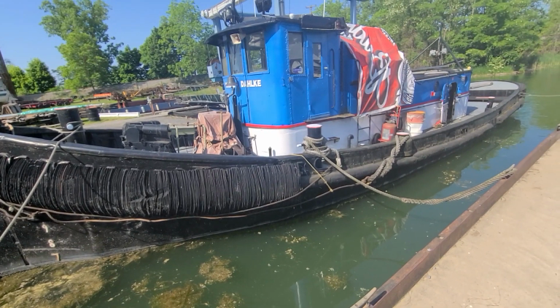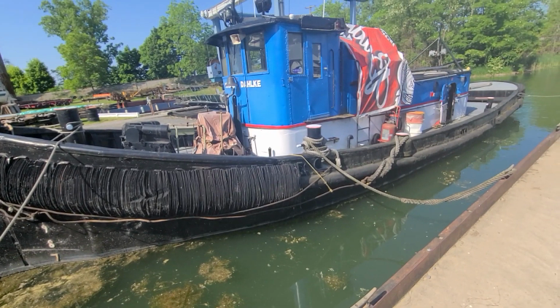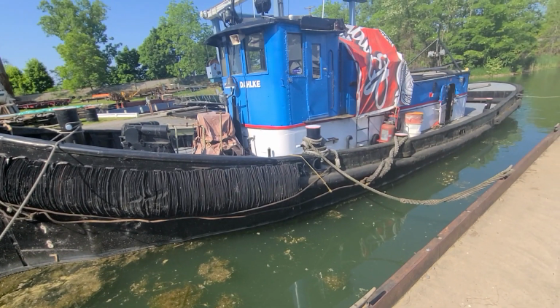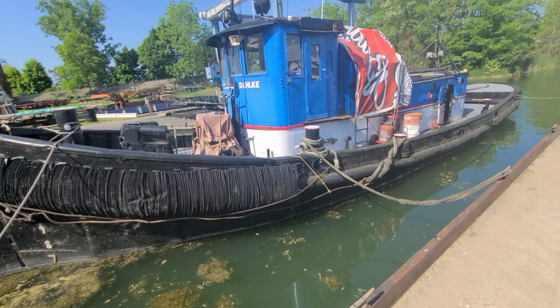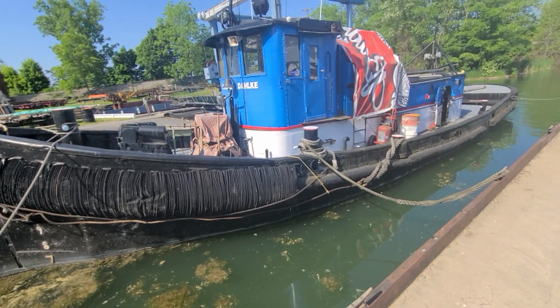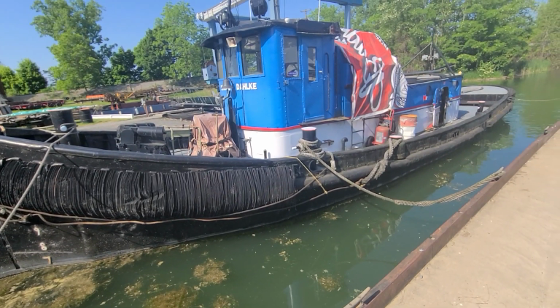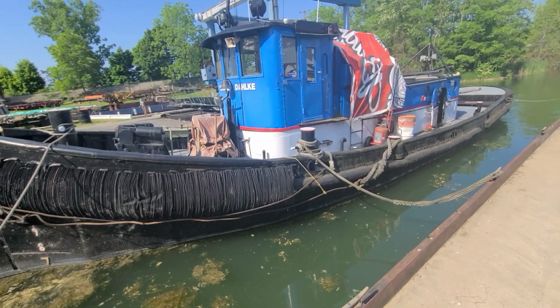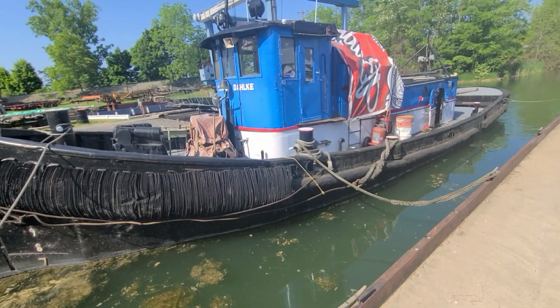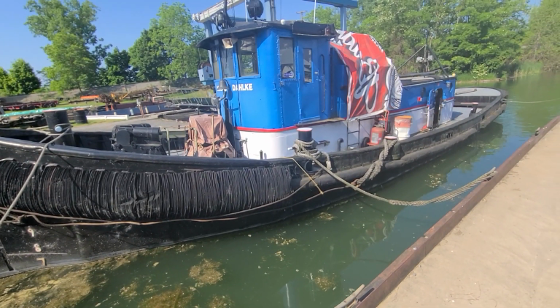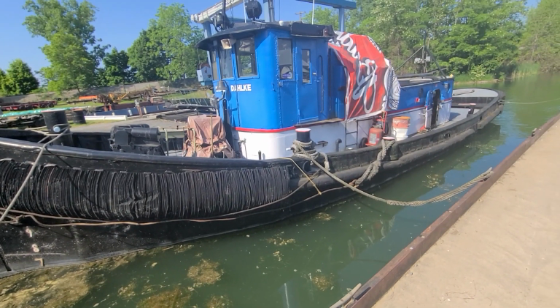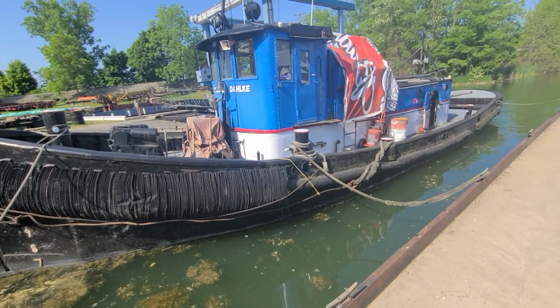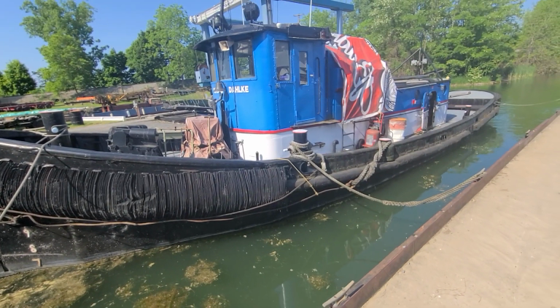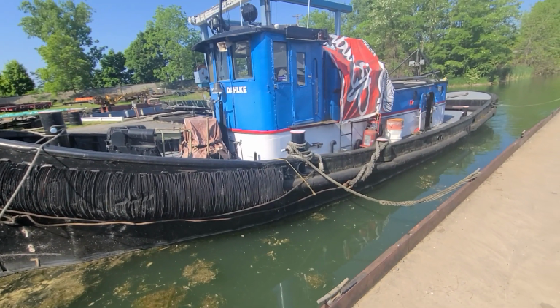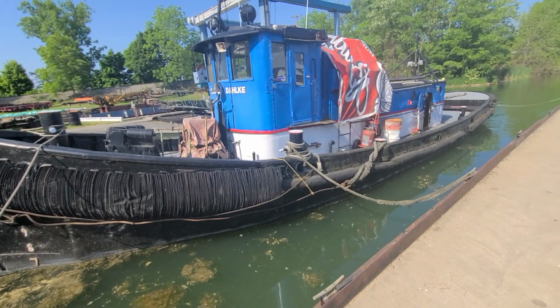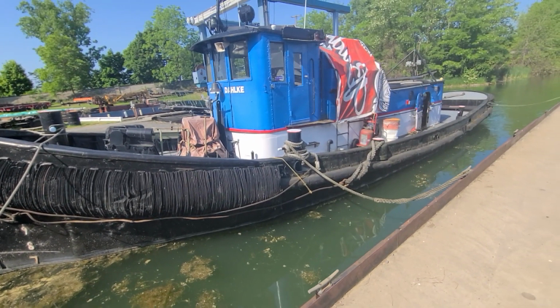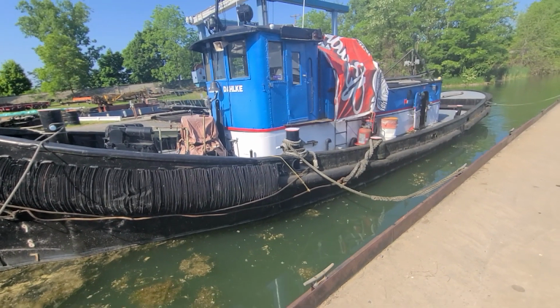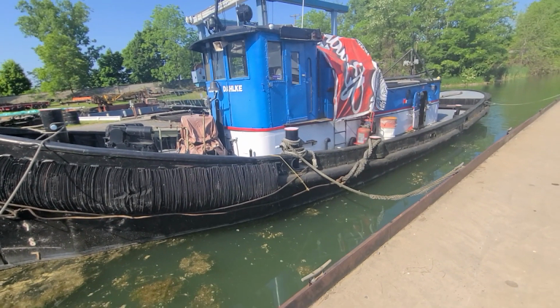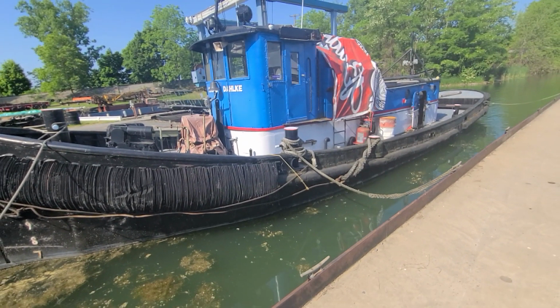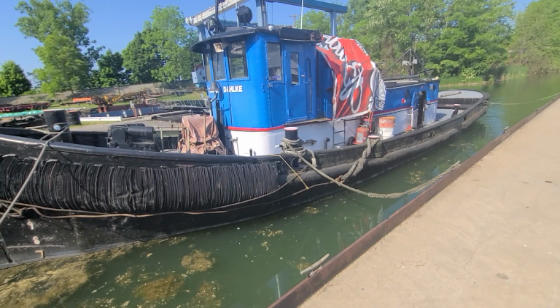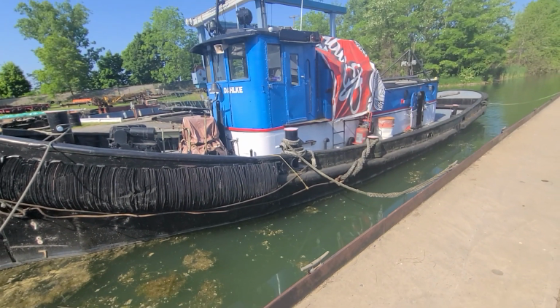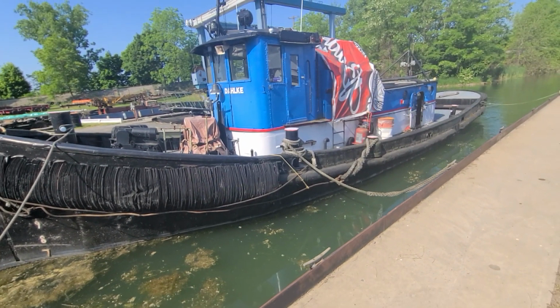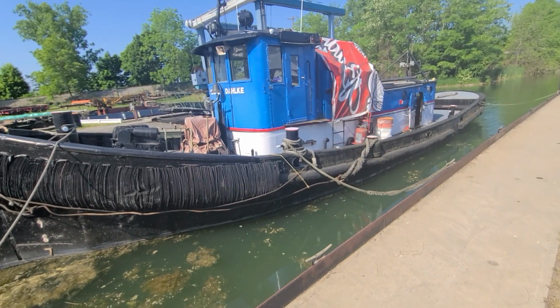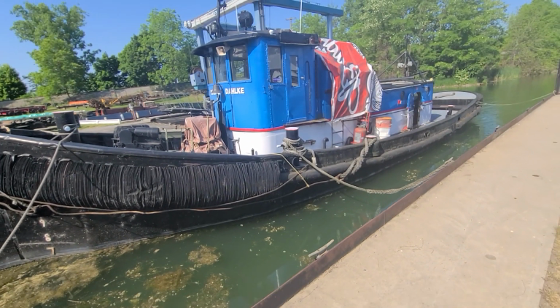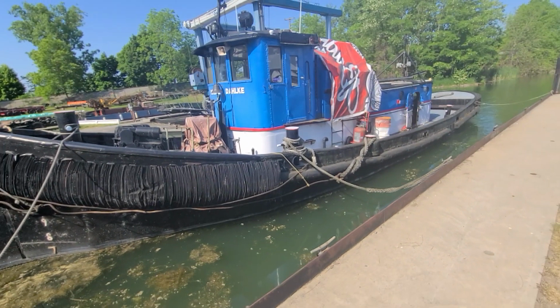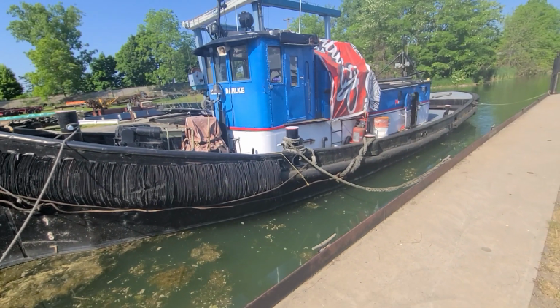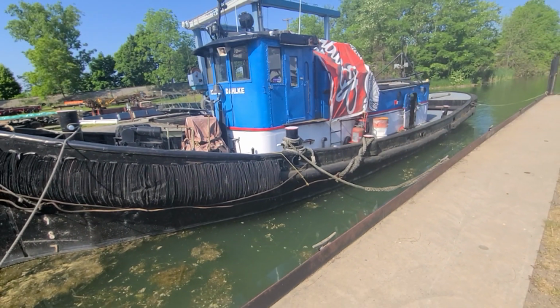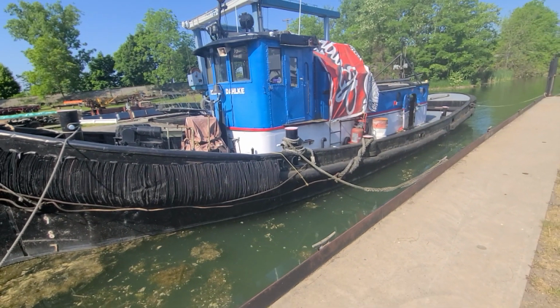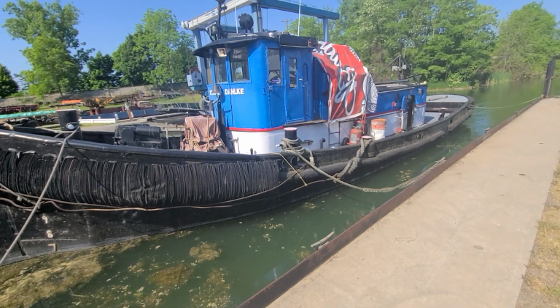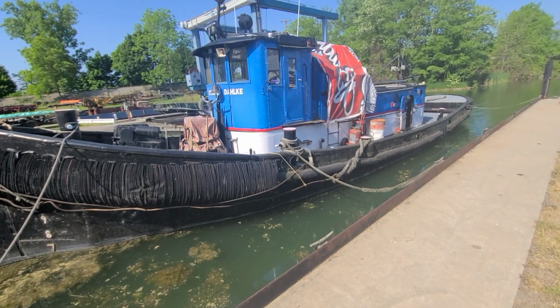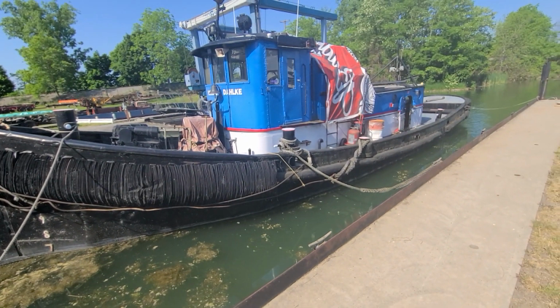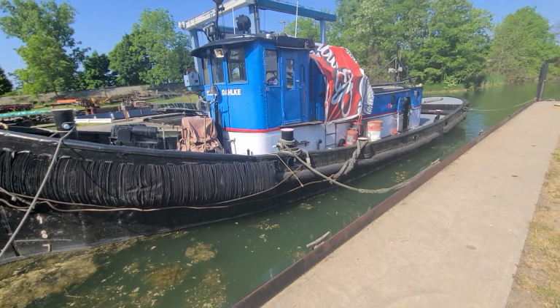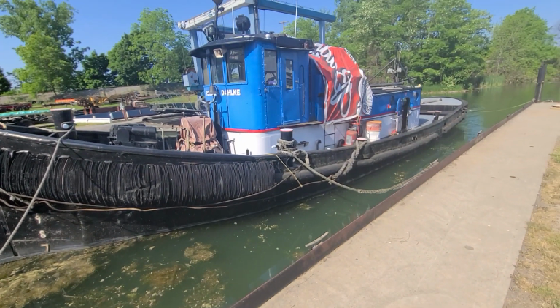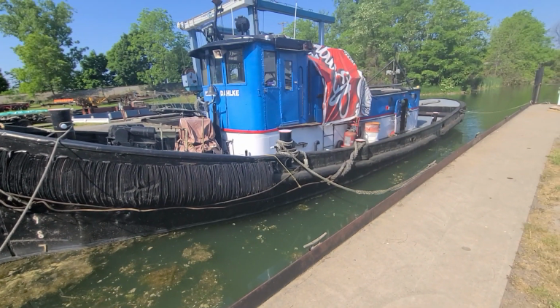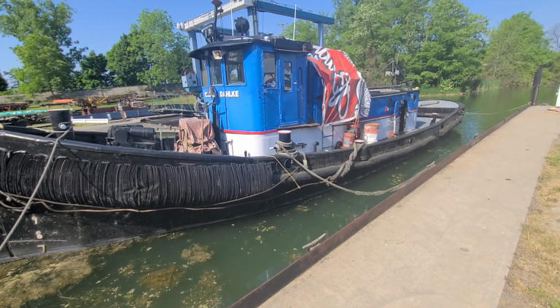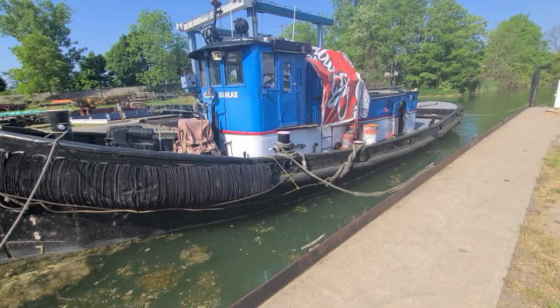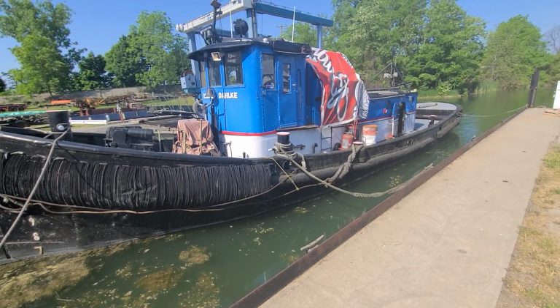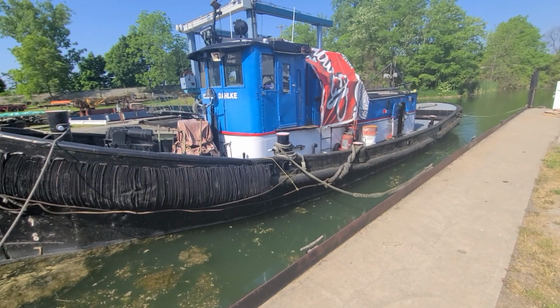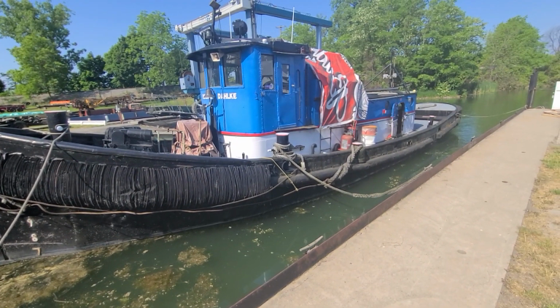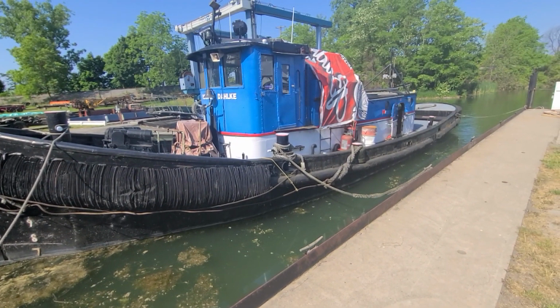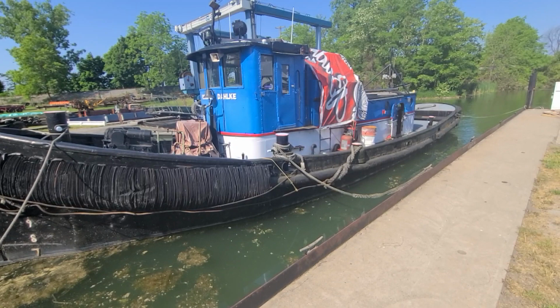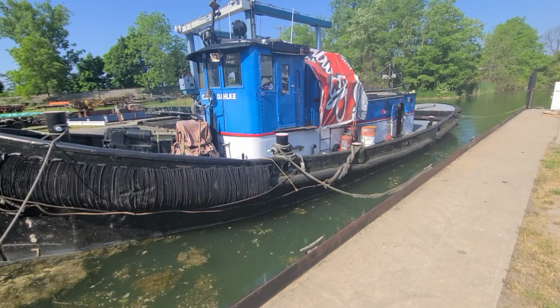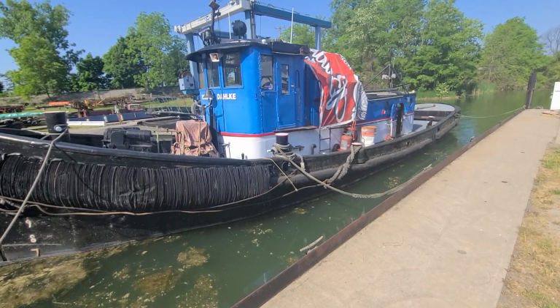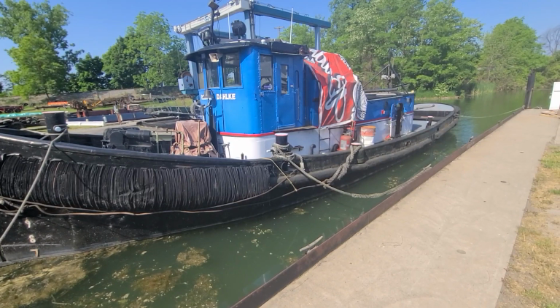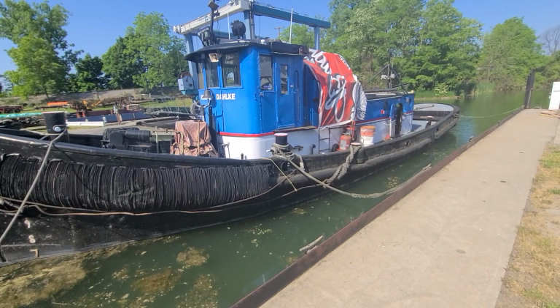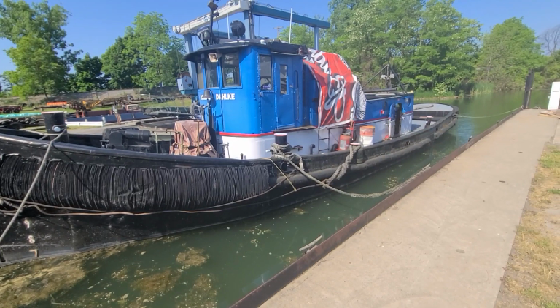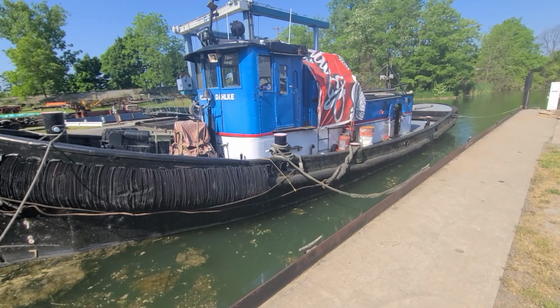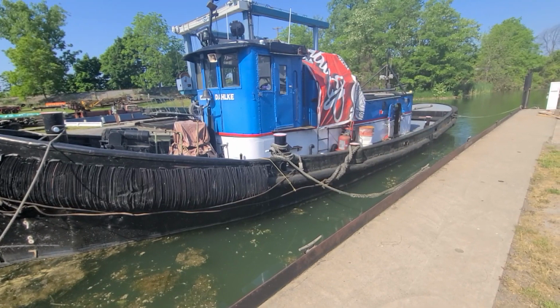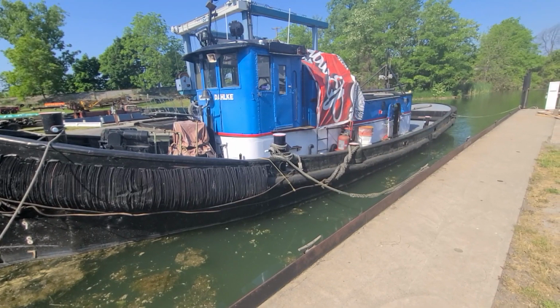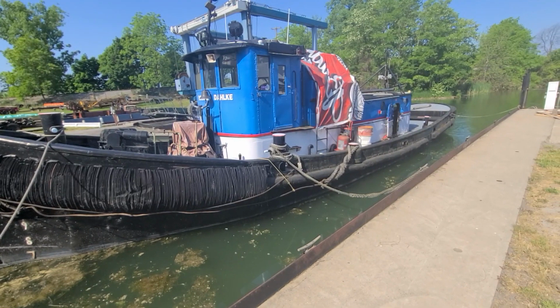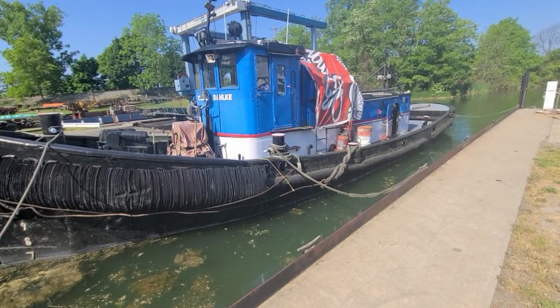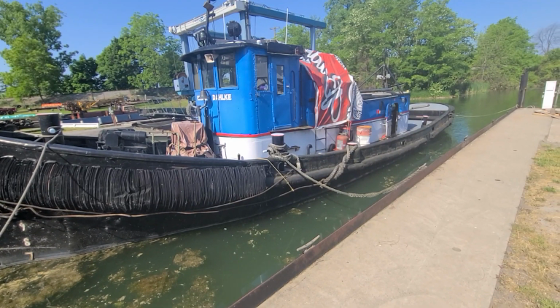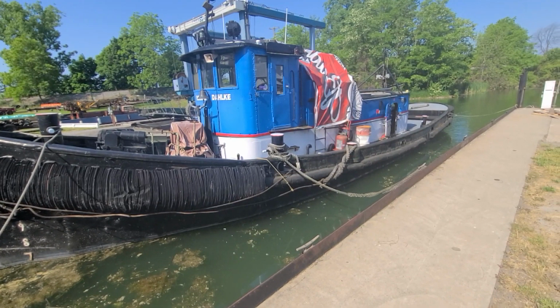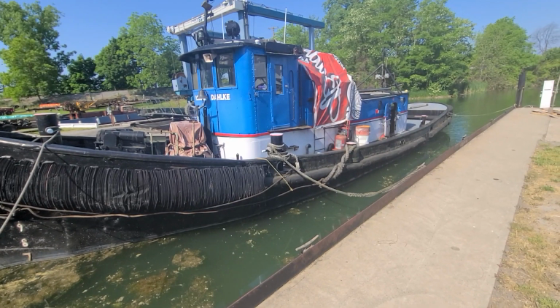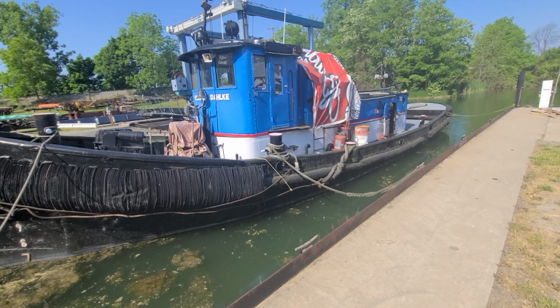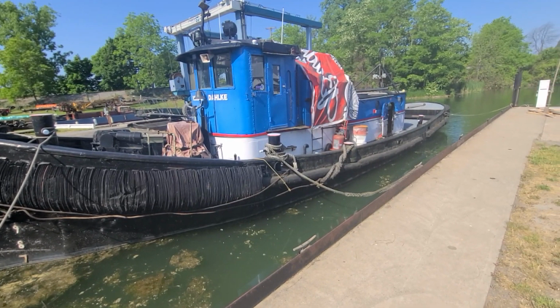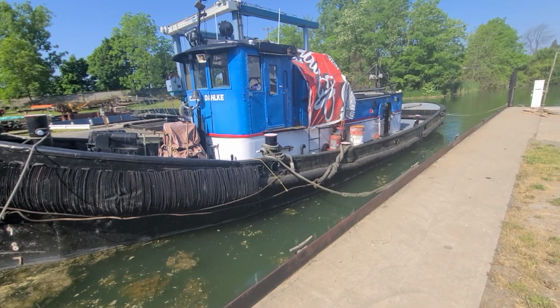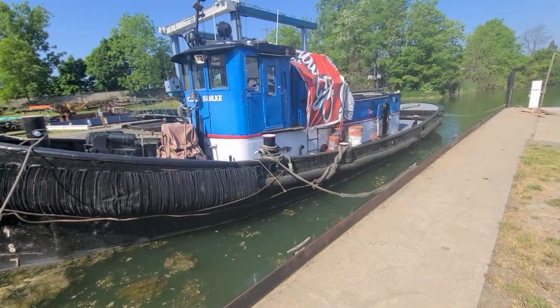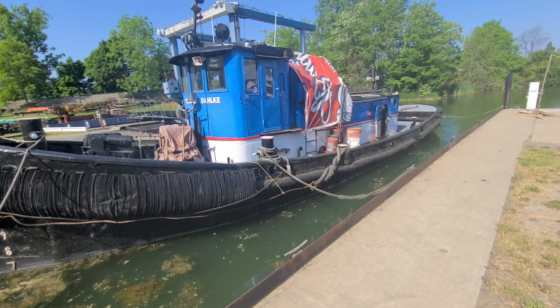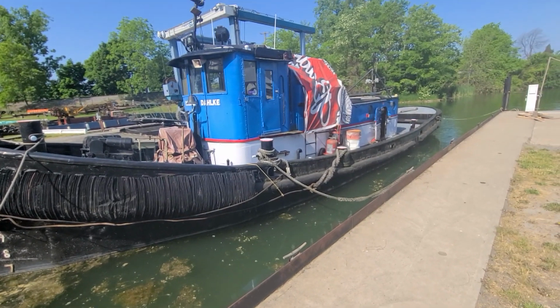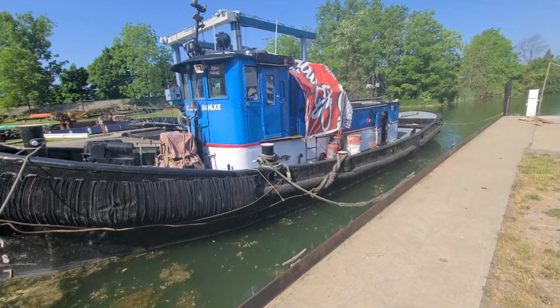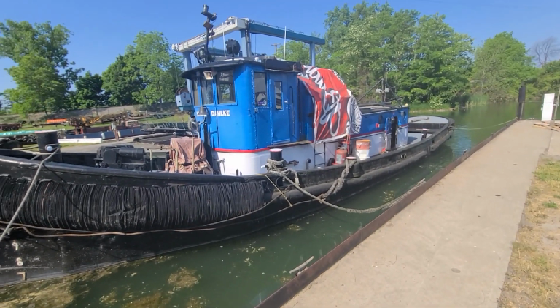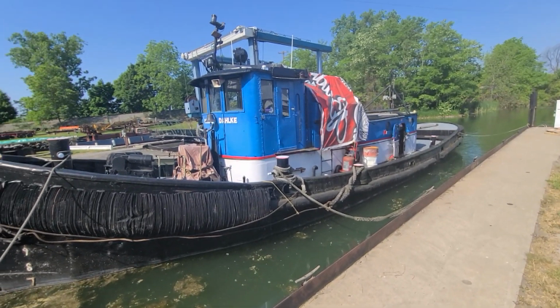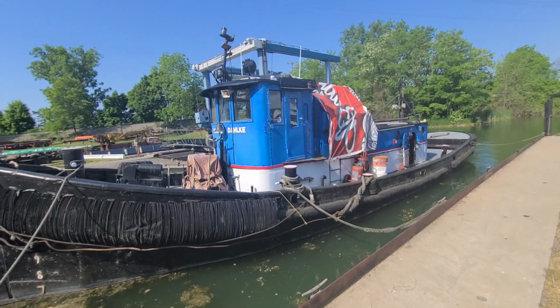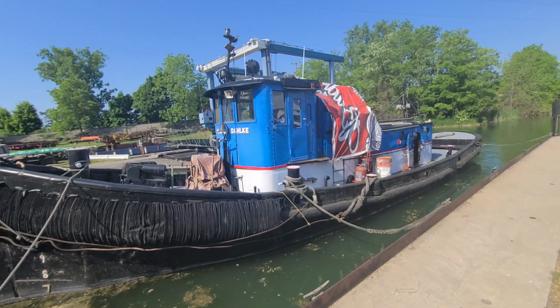While under the ownership of Bultima Dock and Dredge Company, the tug received modern upgrades, which included the addition of a retractable wheelhouse.